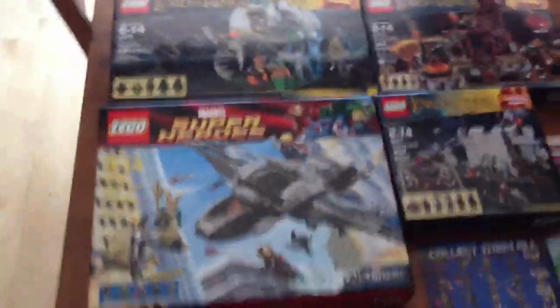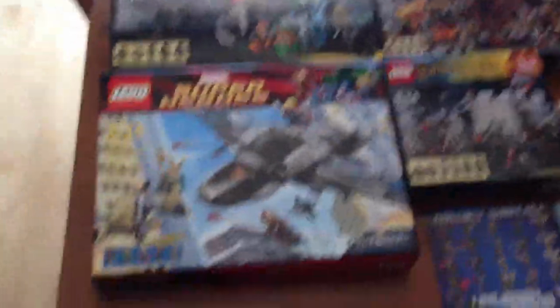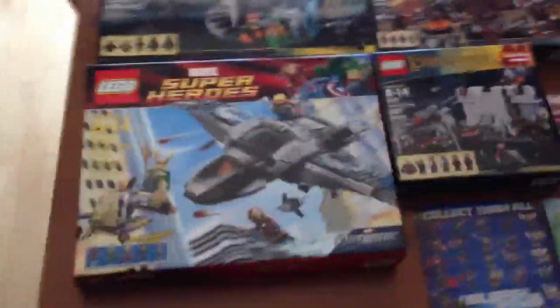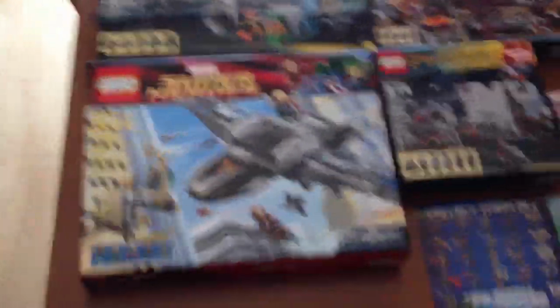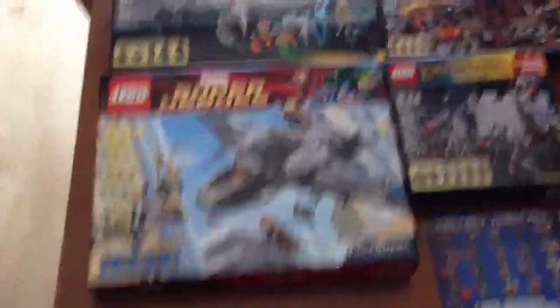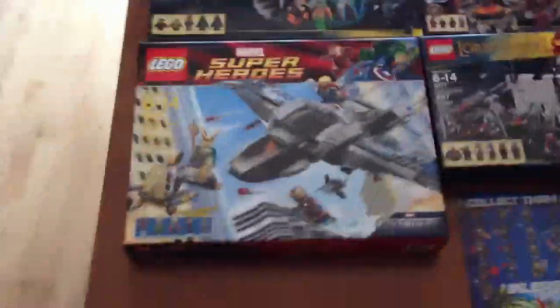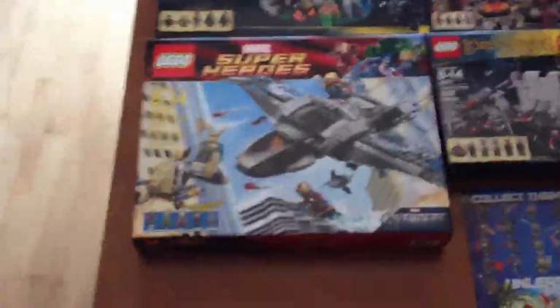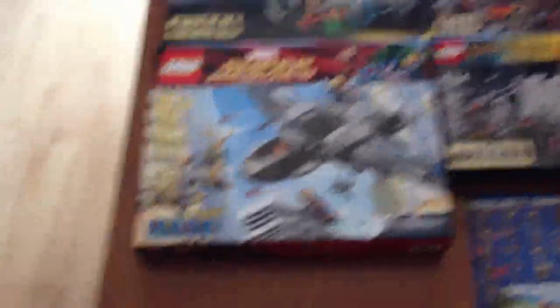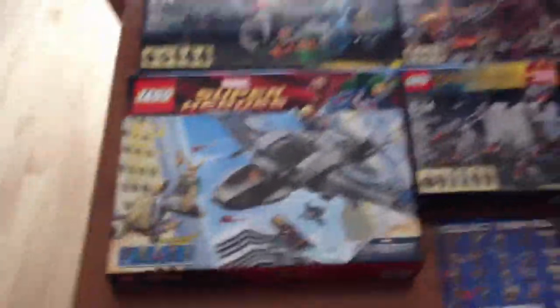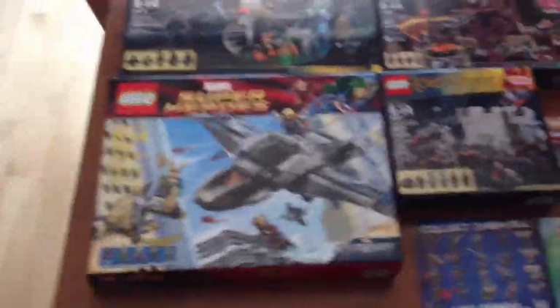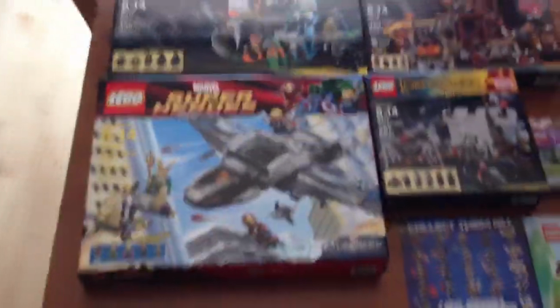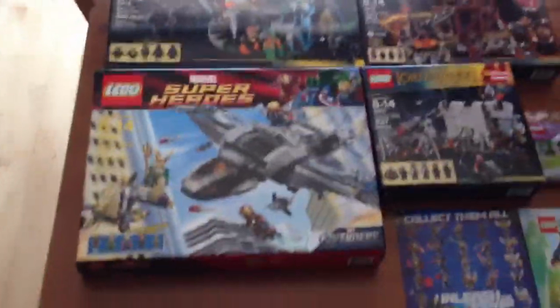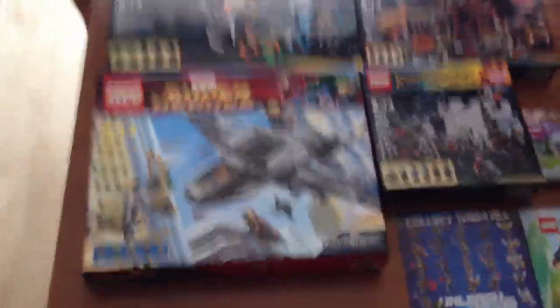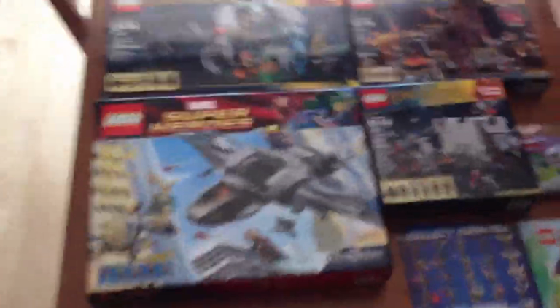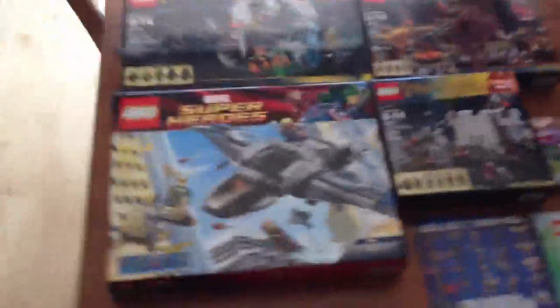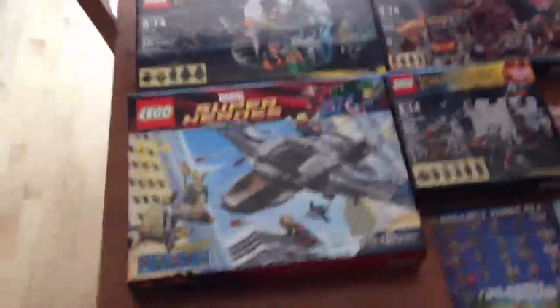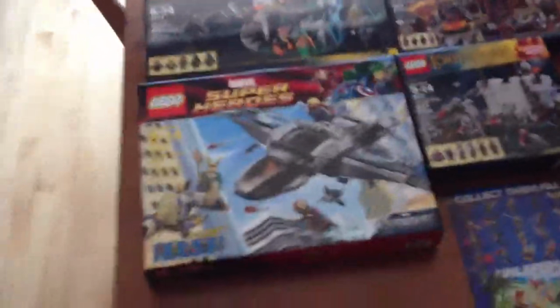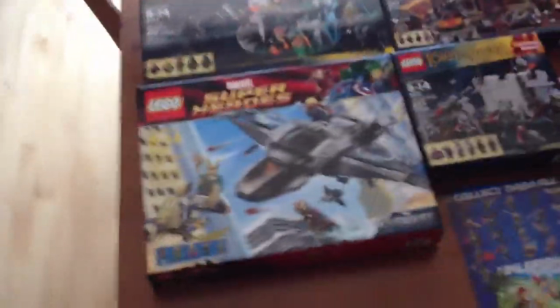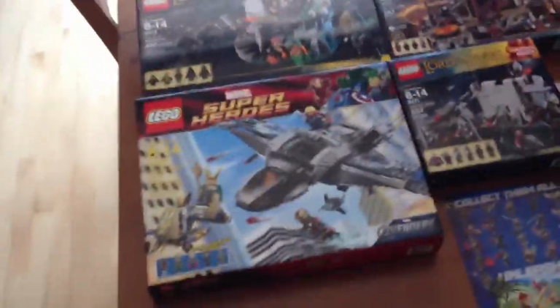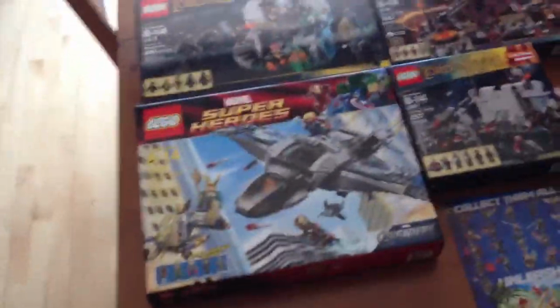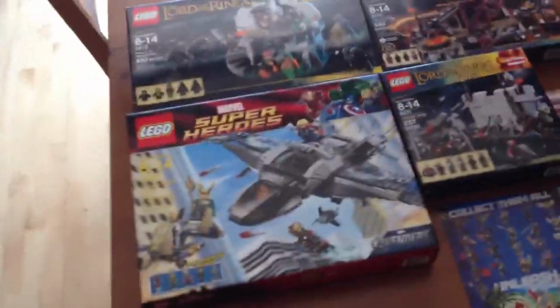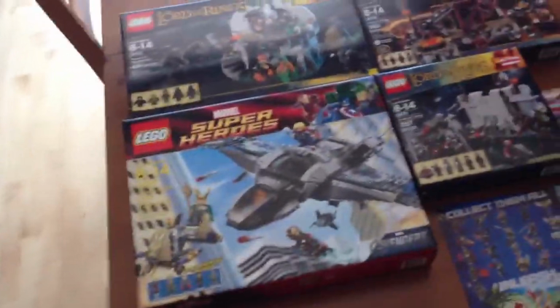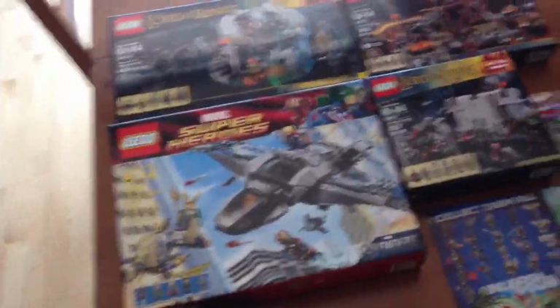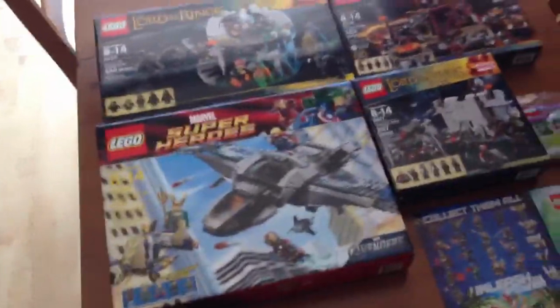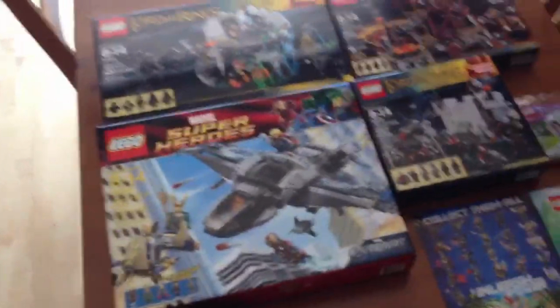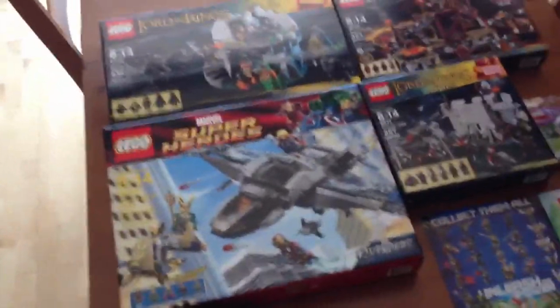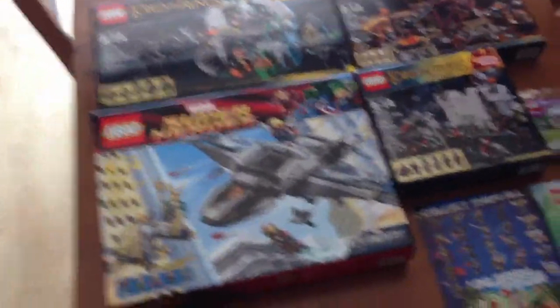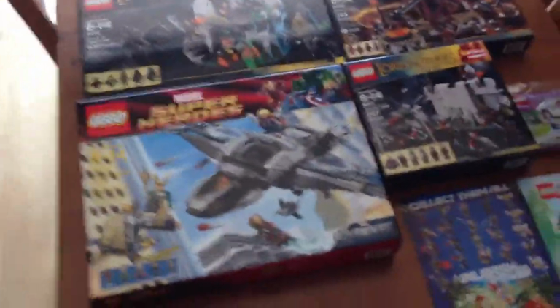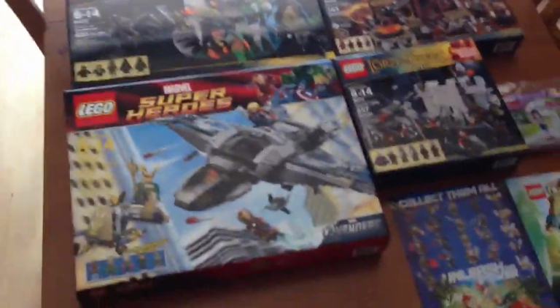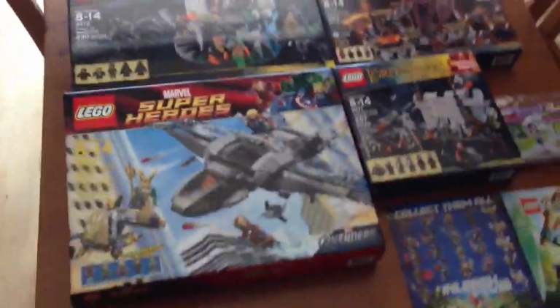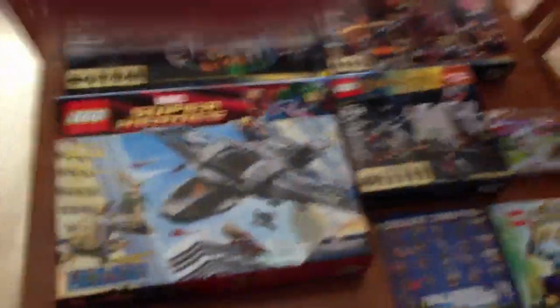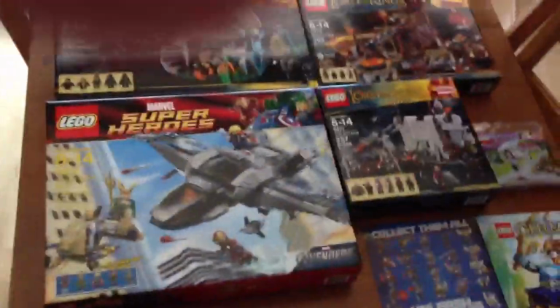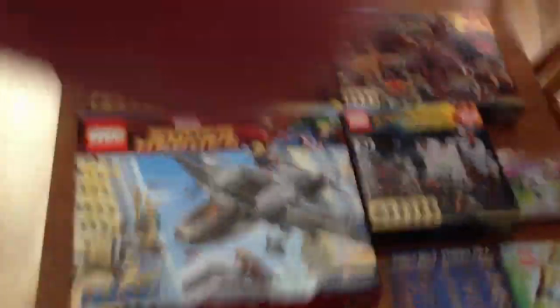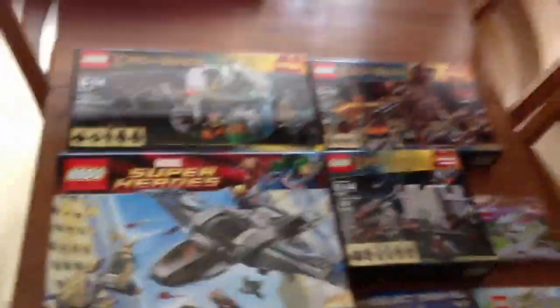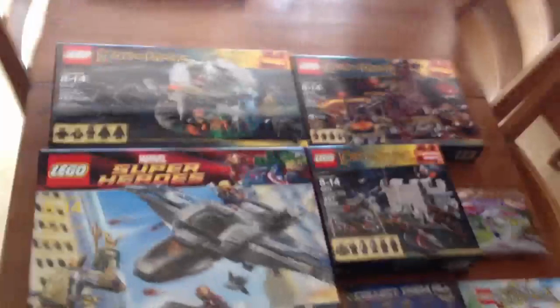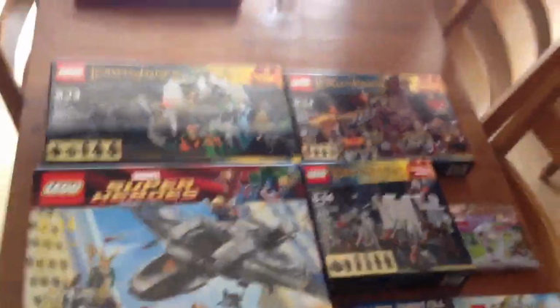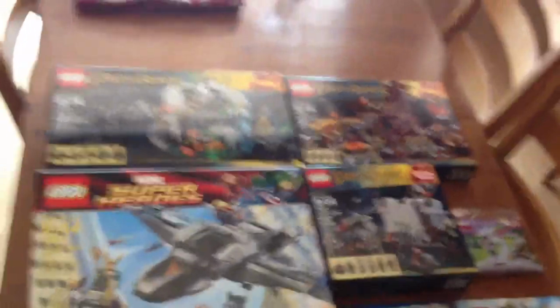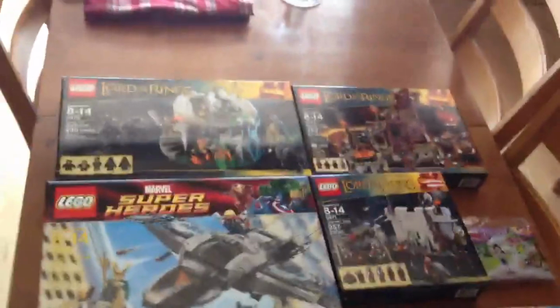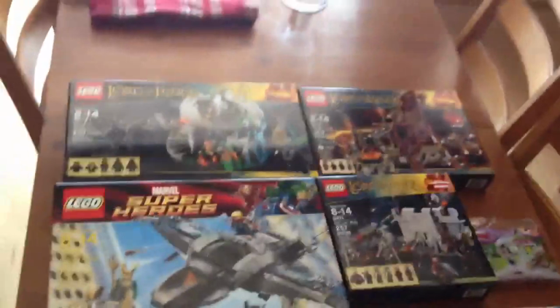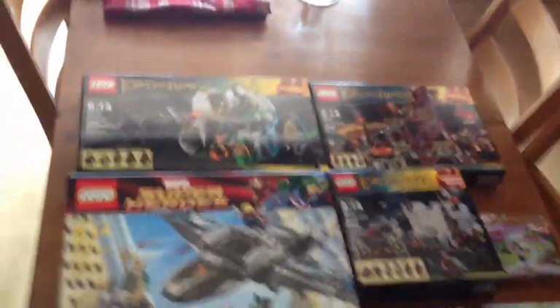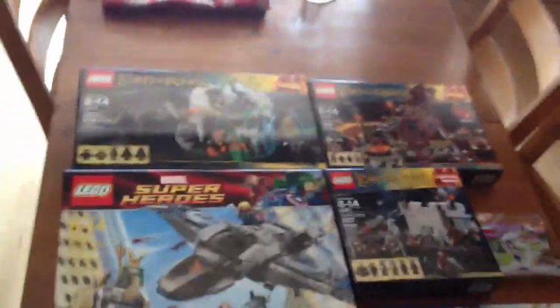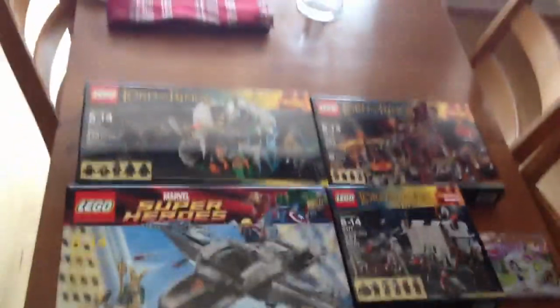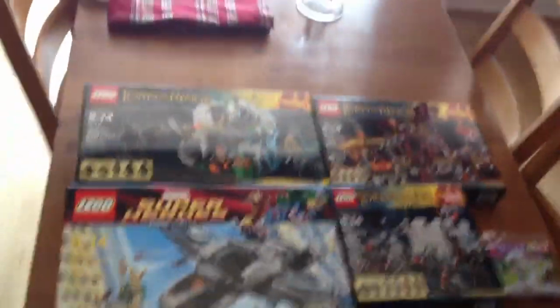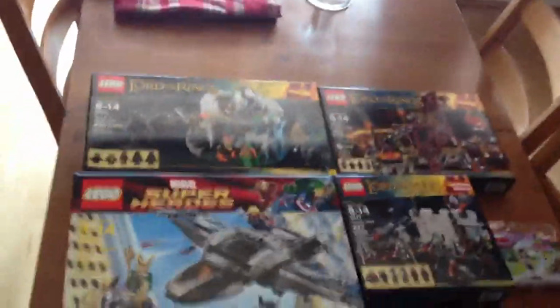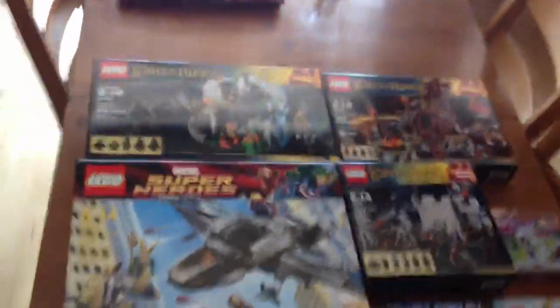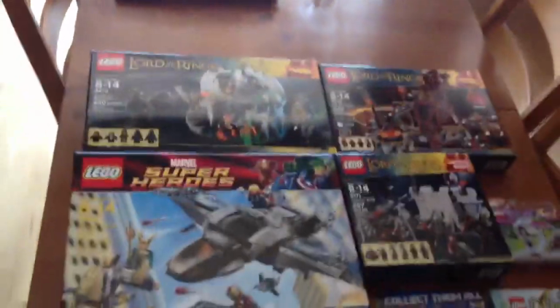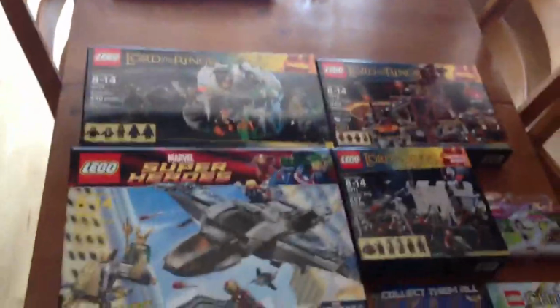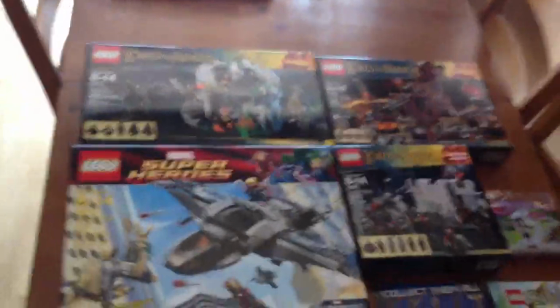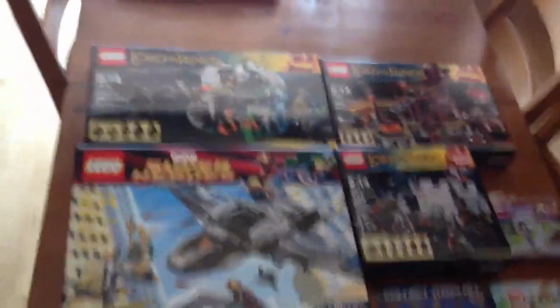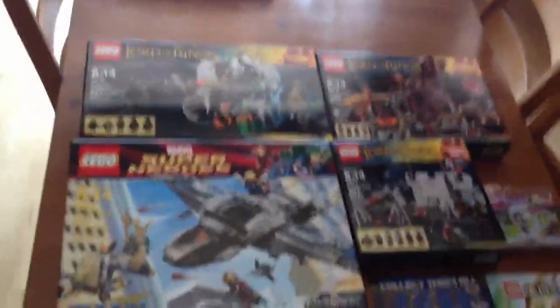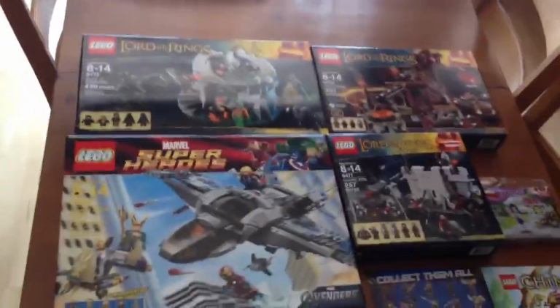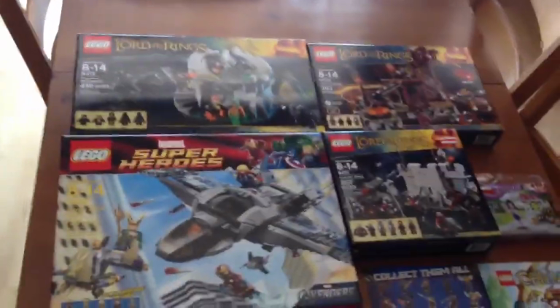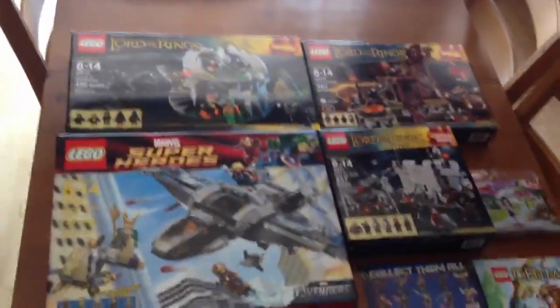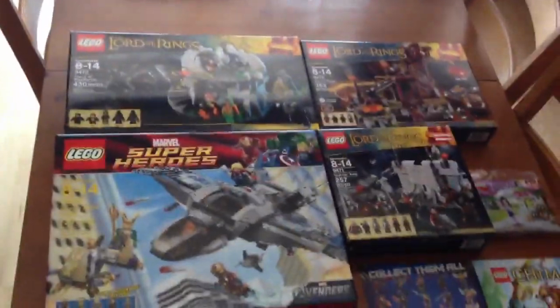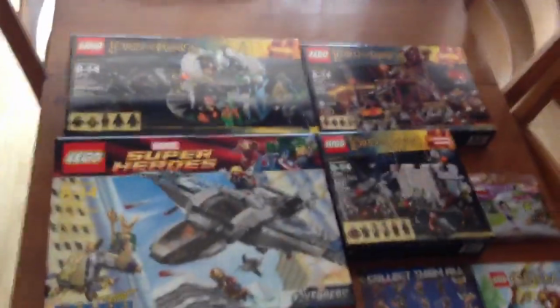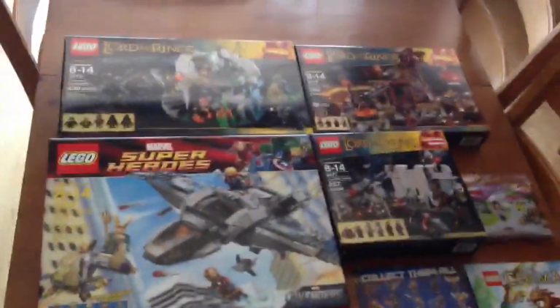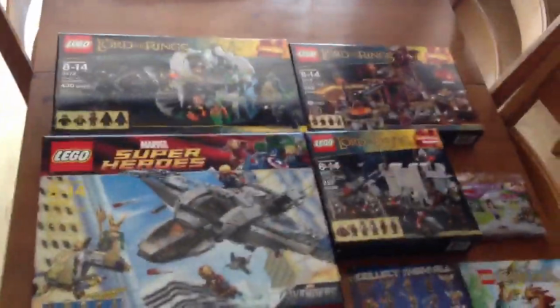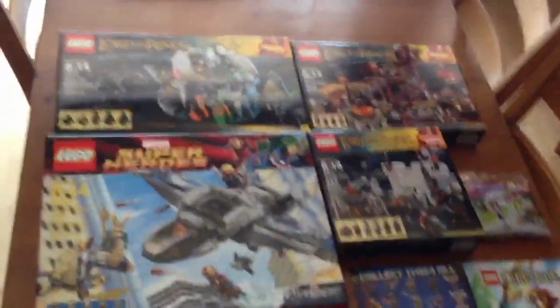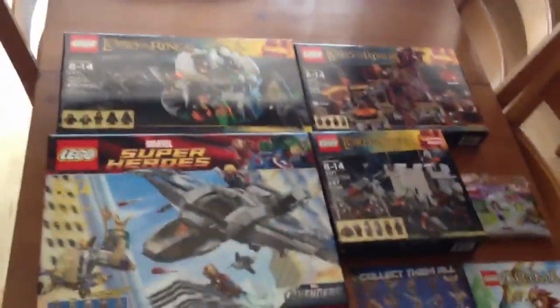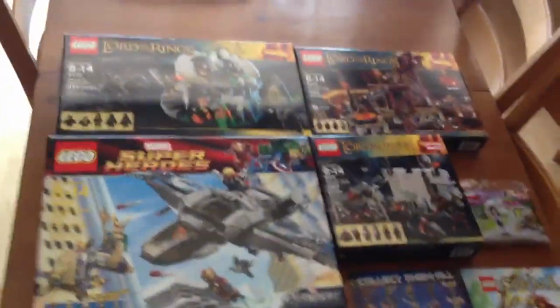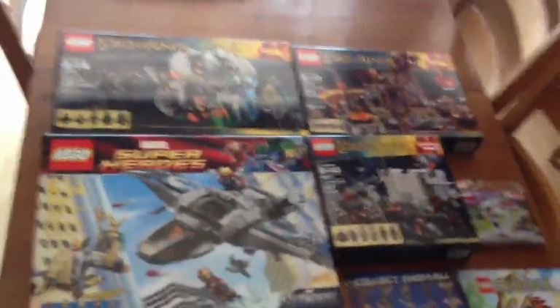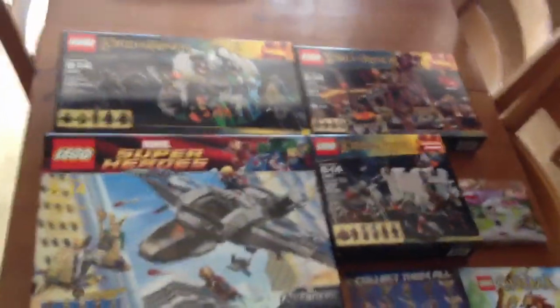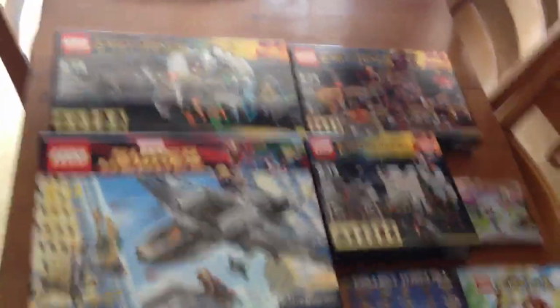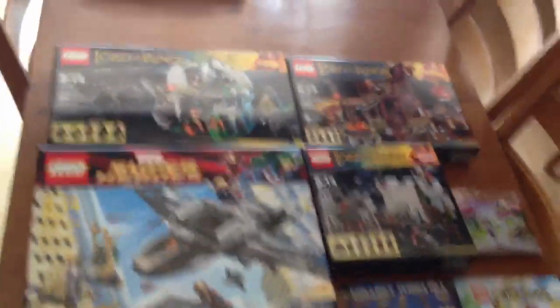So basically, I went to a Target after I was done taking my exams, and I actually found a lot of these for great prices.